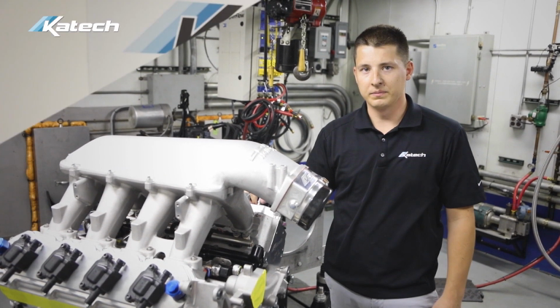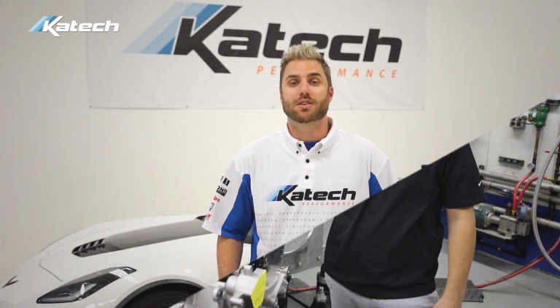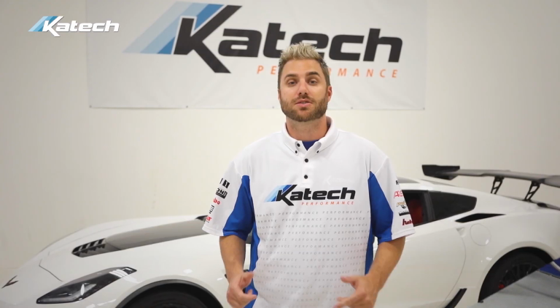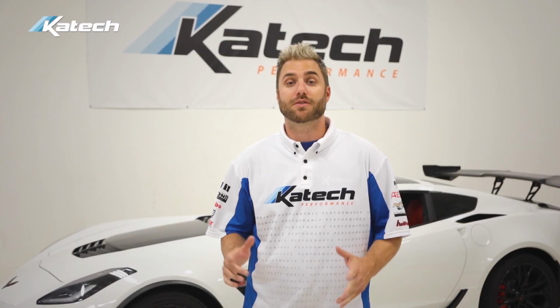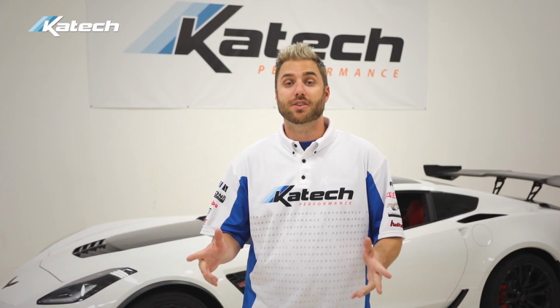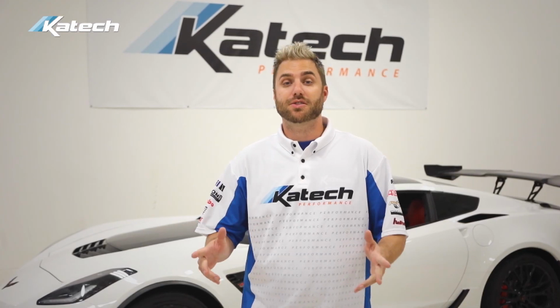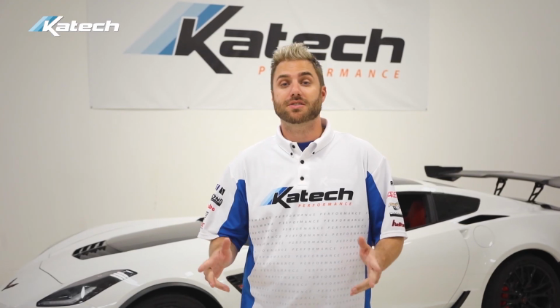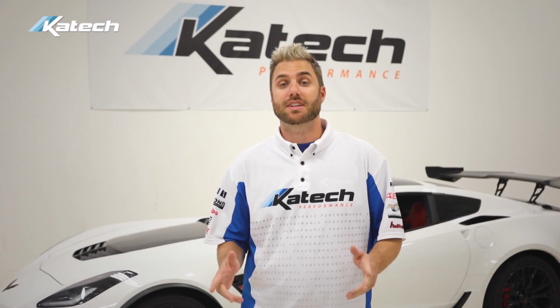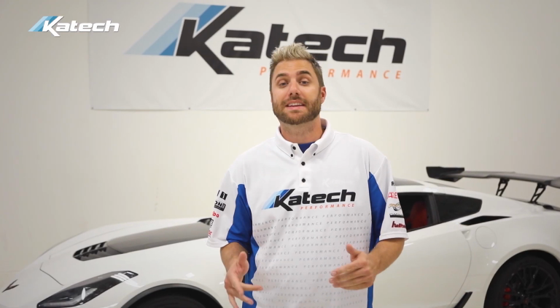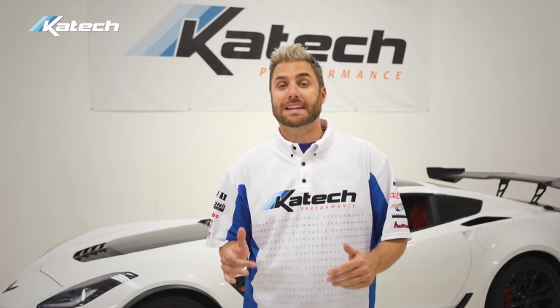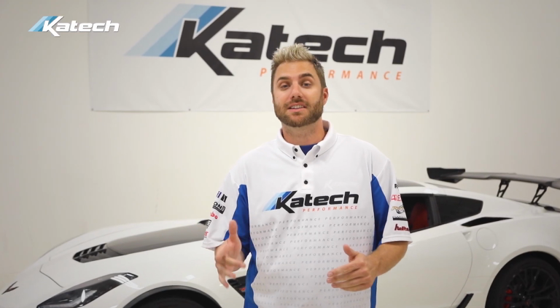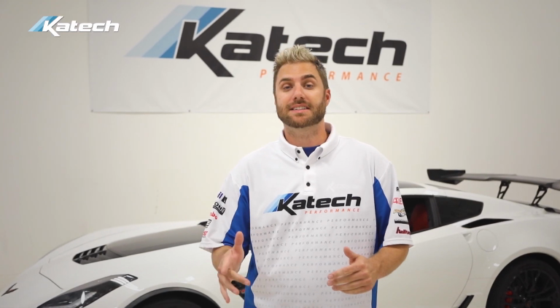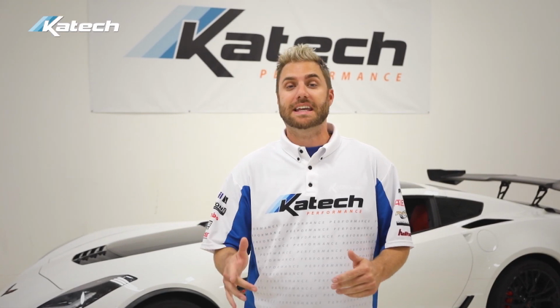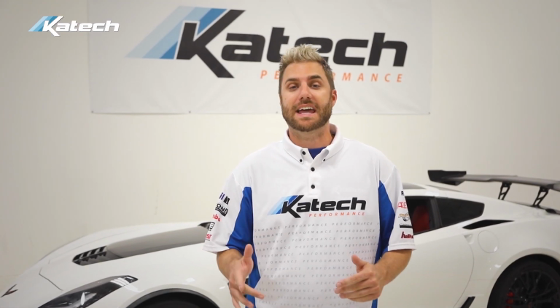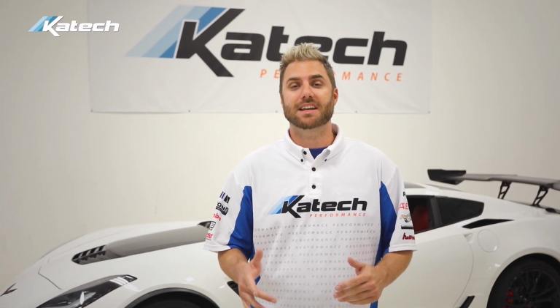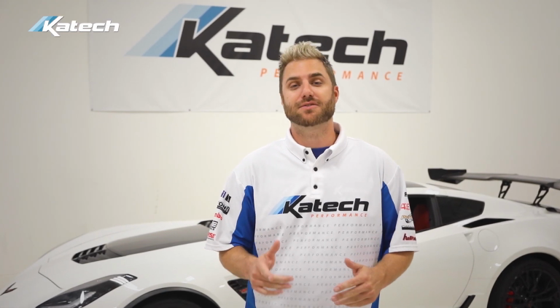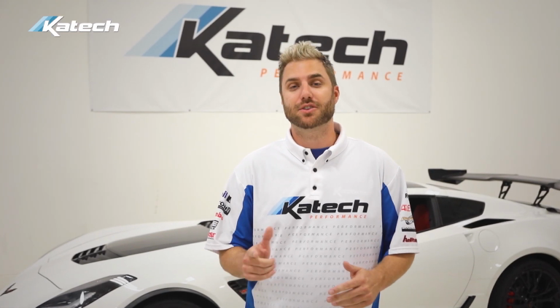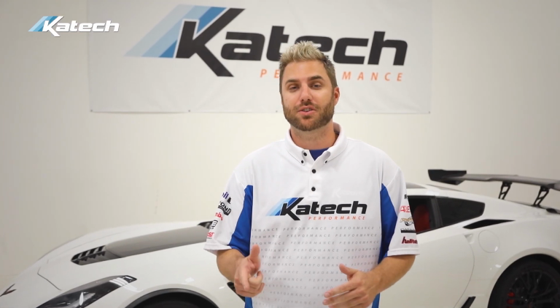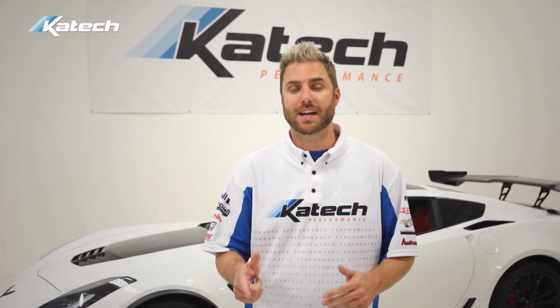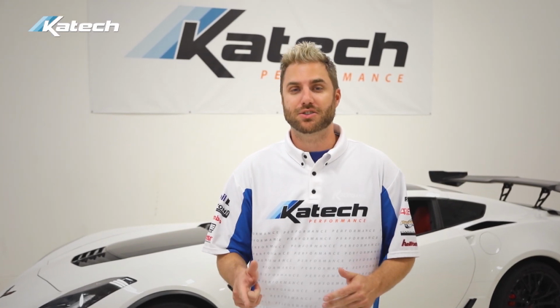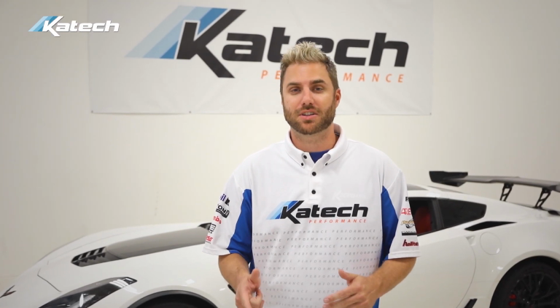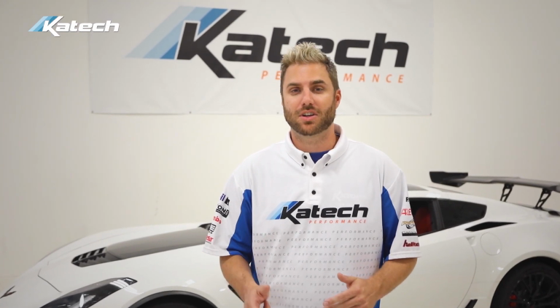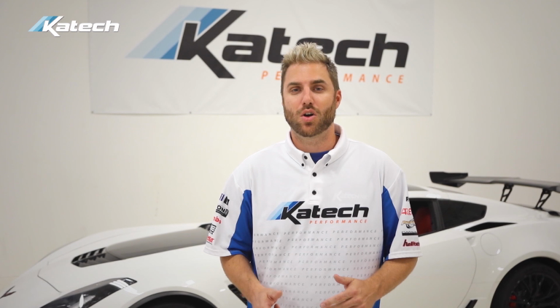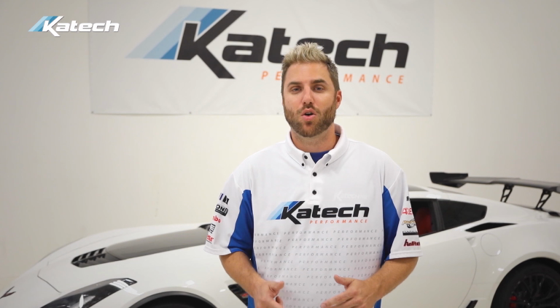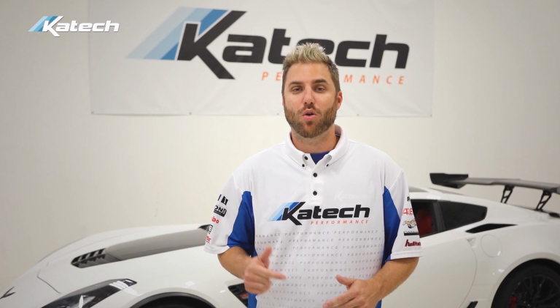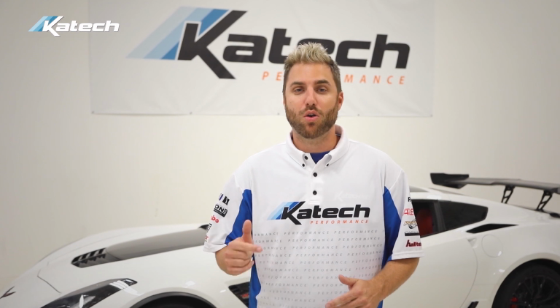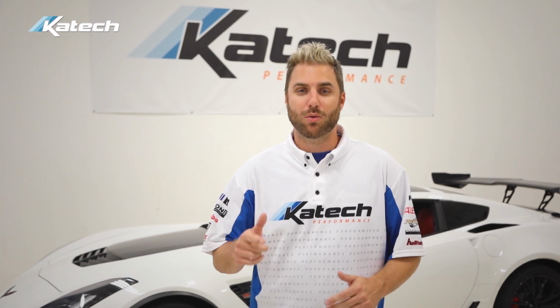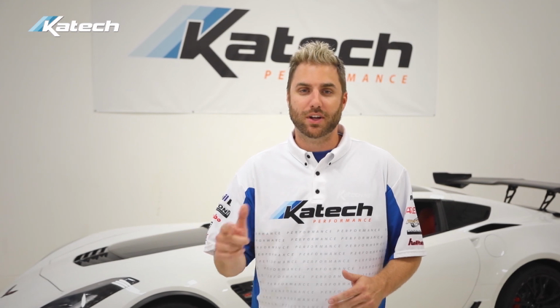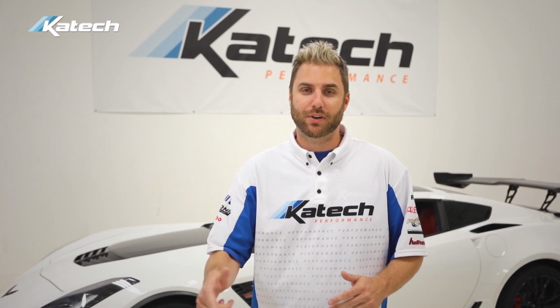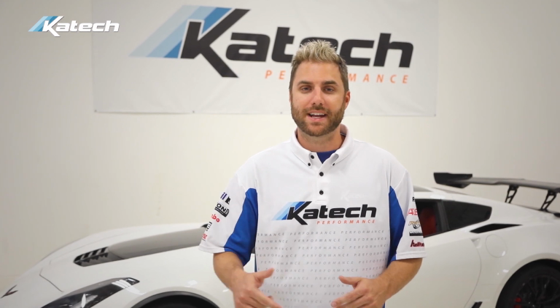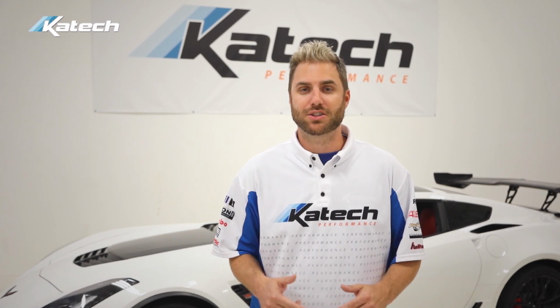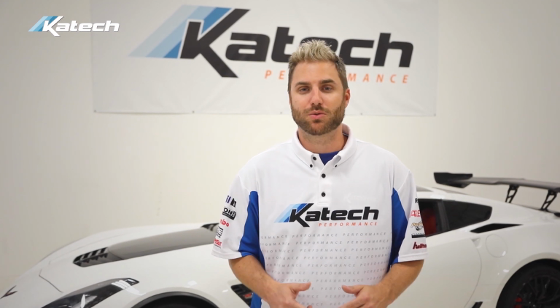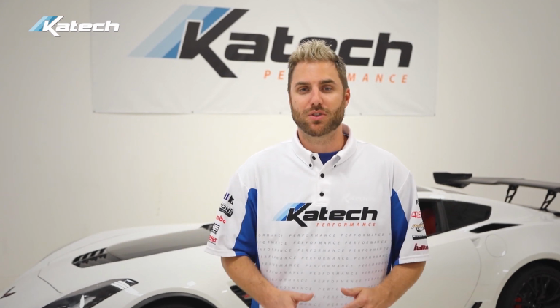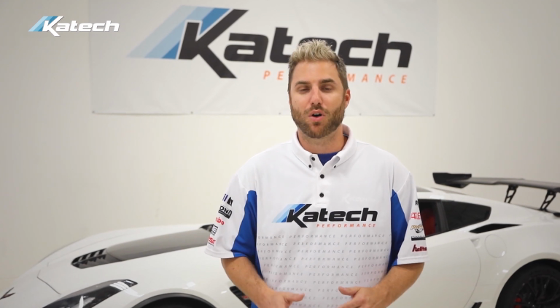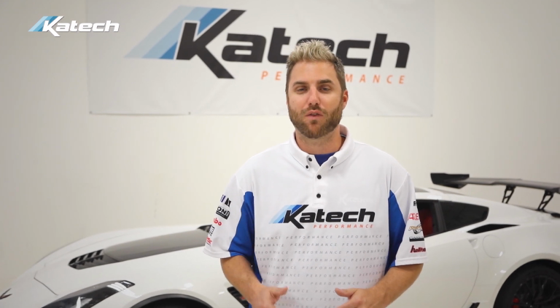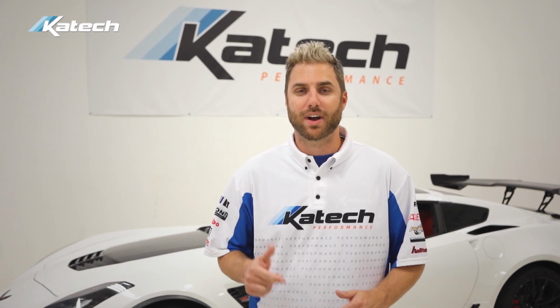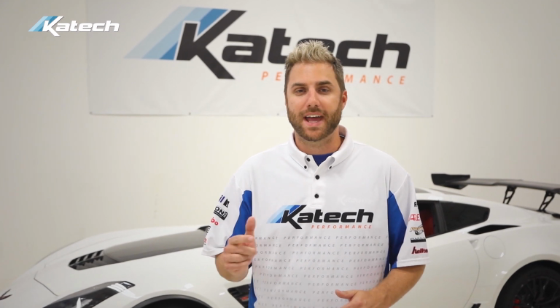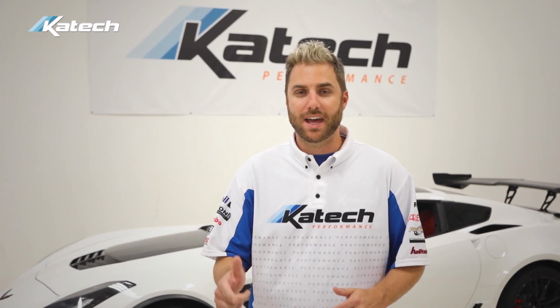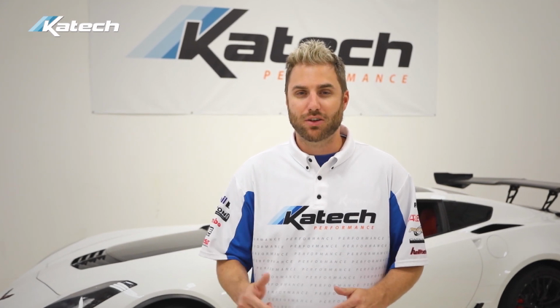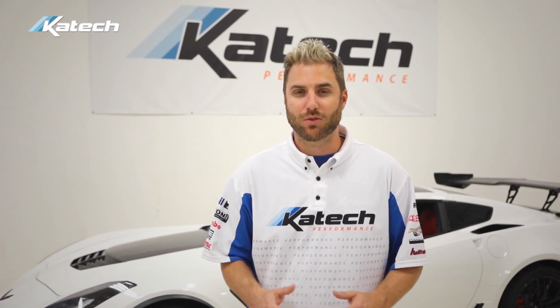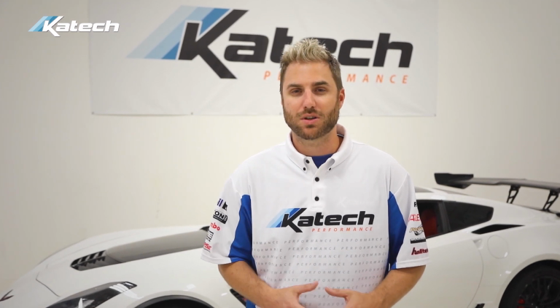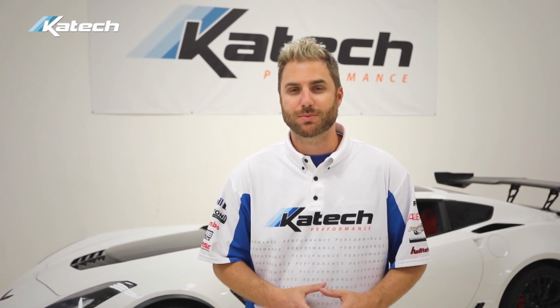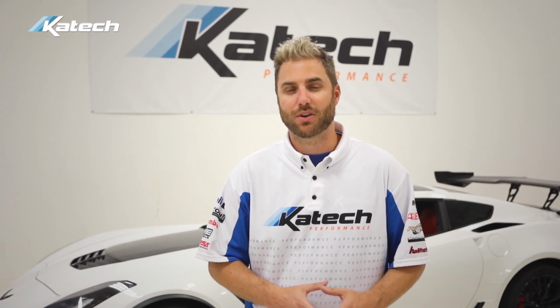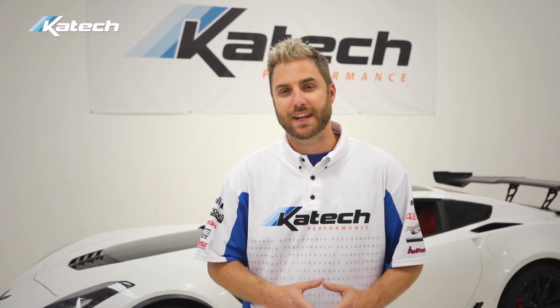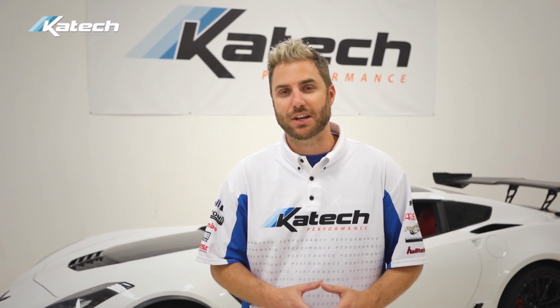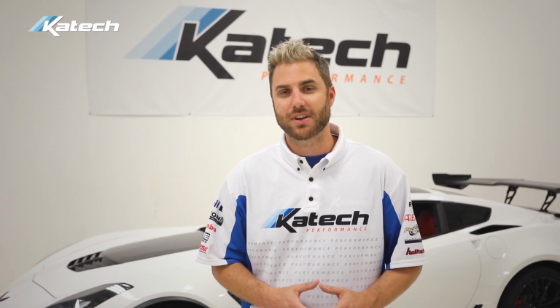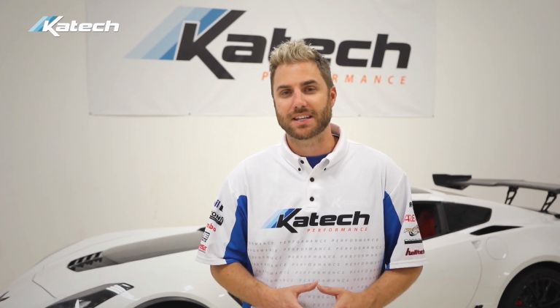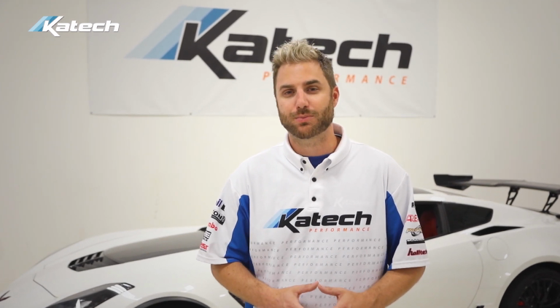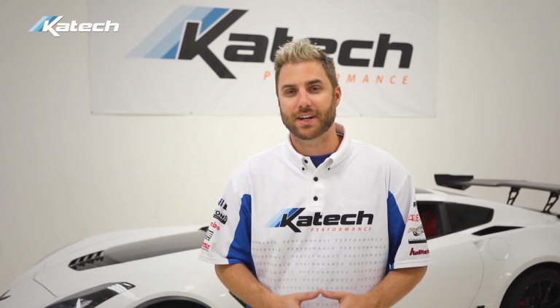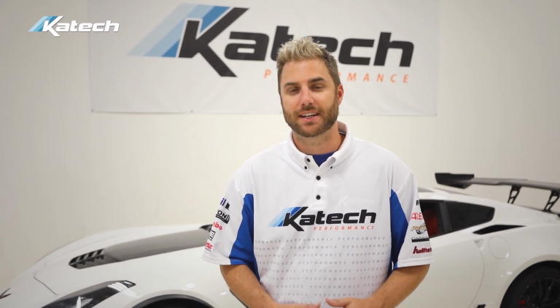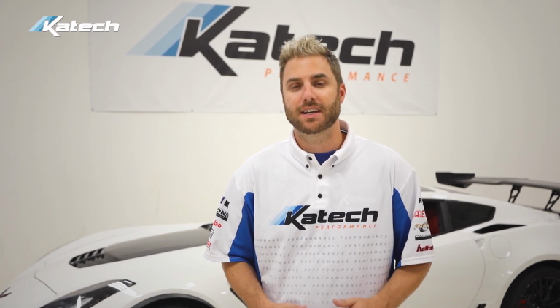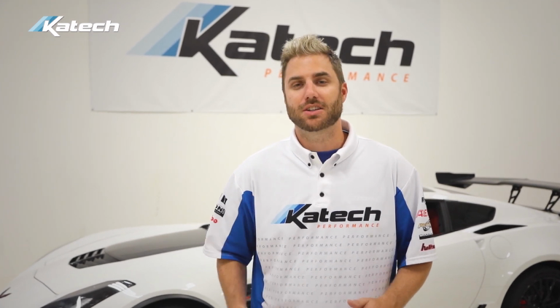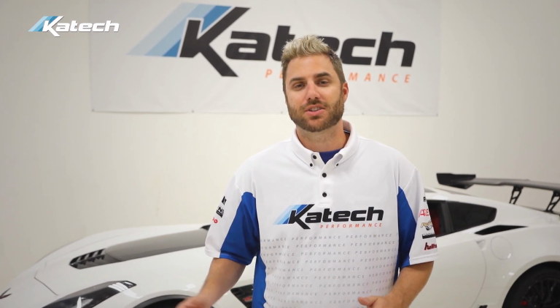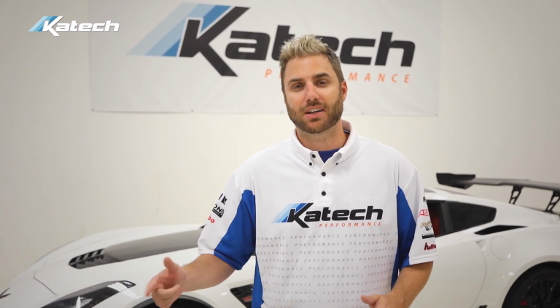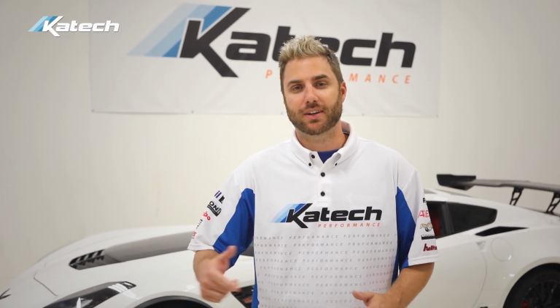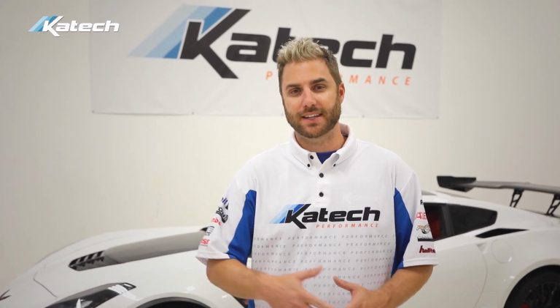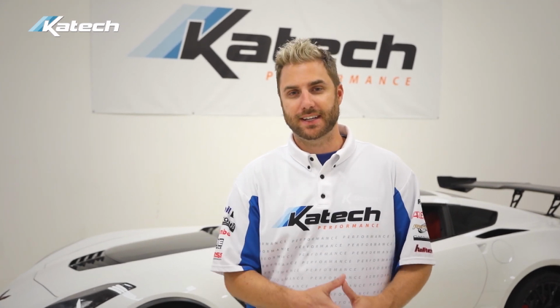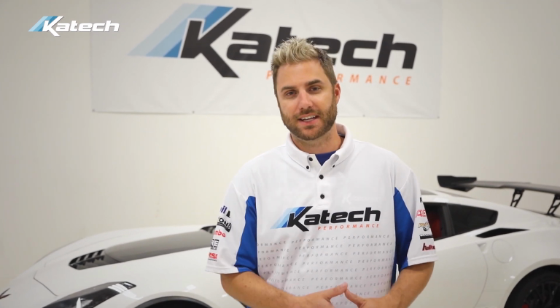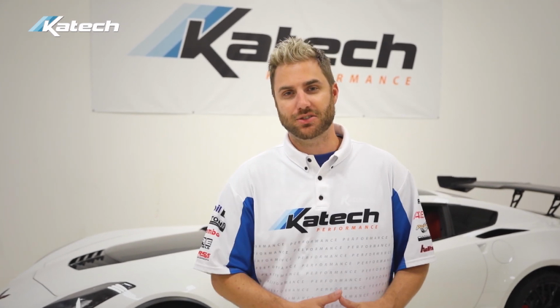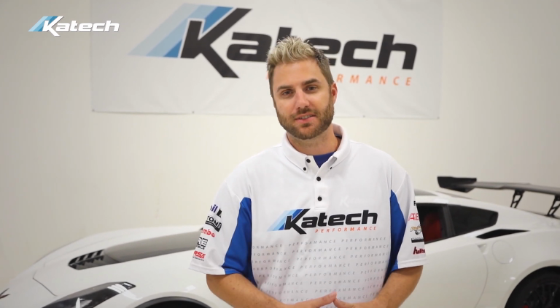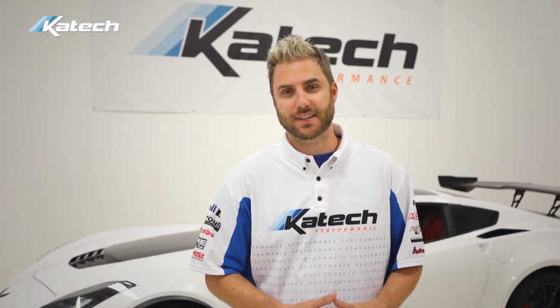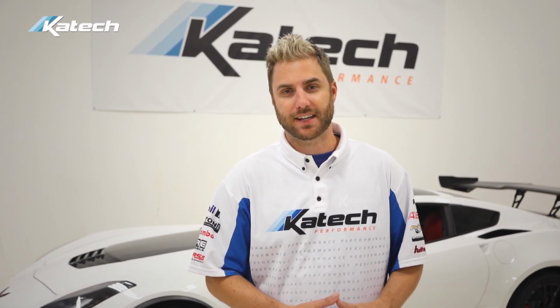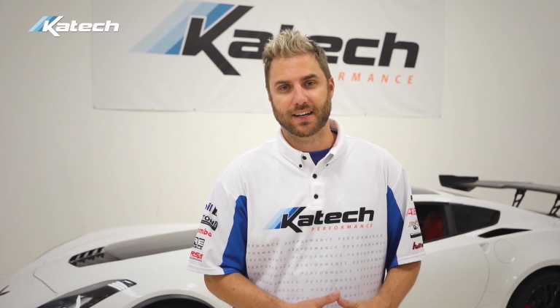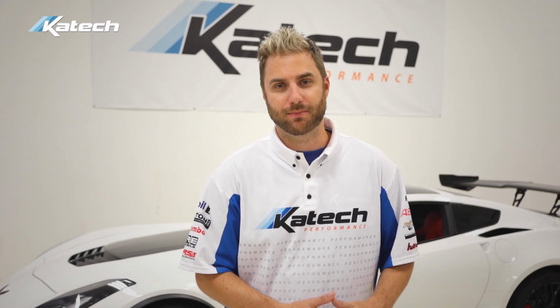If you're interested in the LTK heads for your engine, or want to build an engine with over 800 horsepower naturally aspirated, check out ktechengines.com.